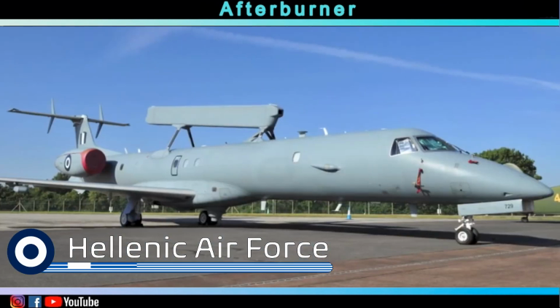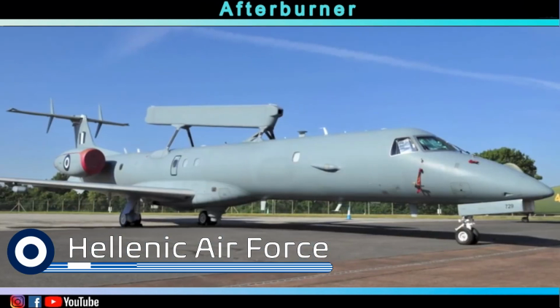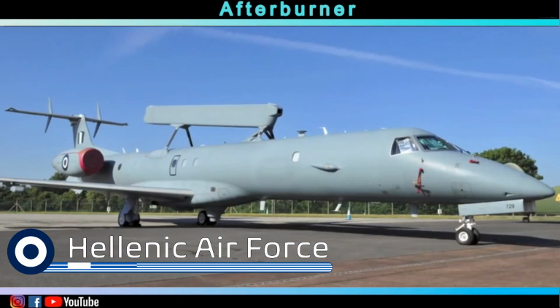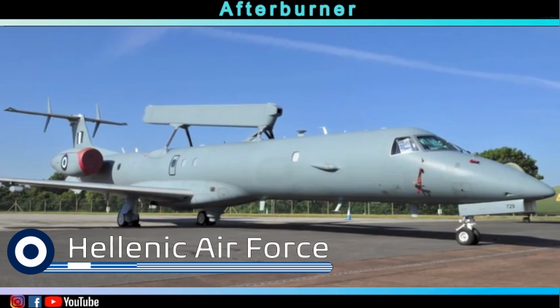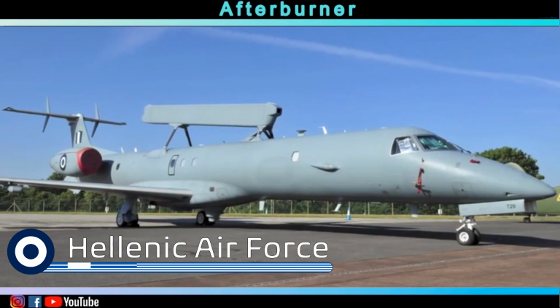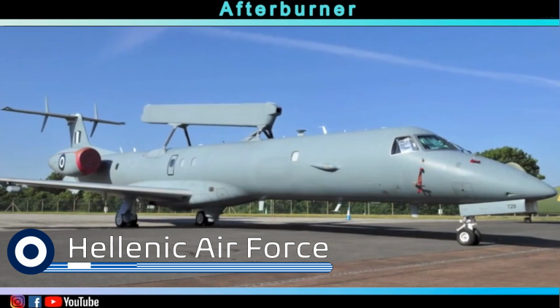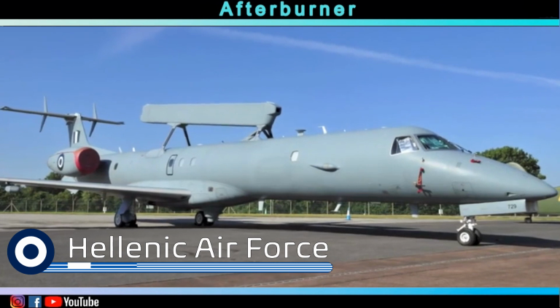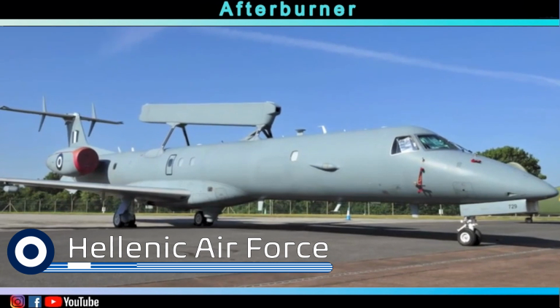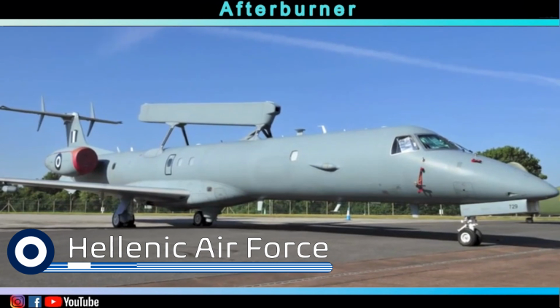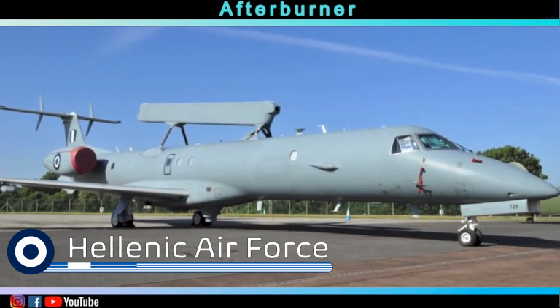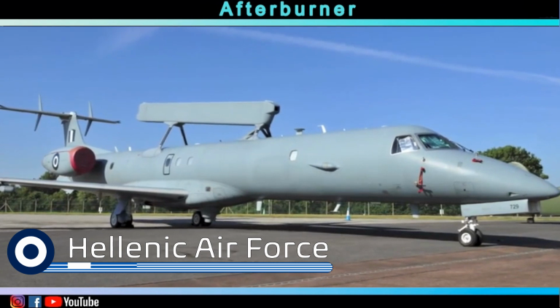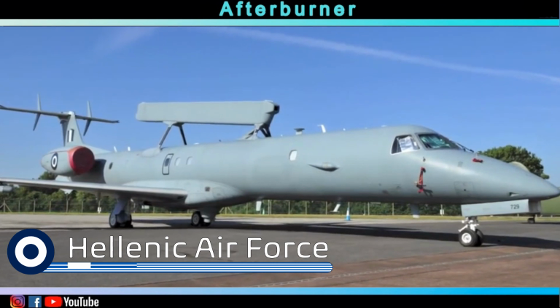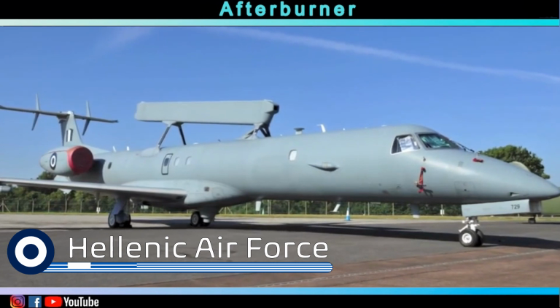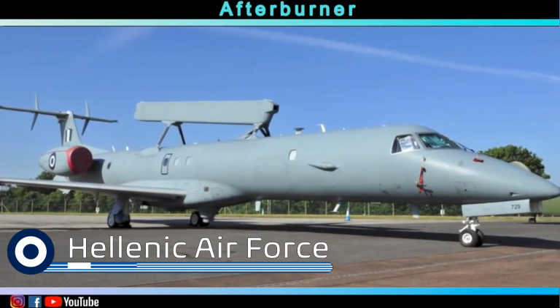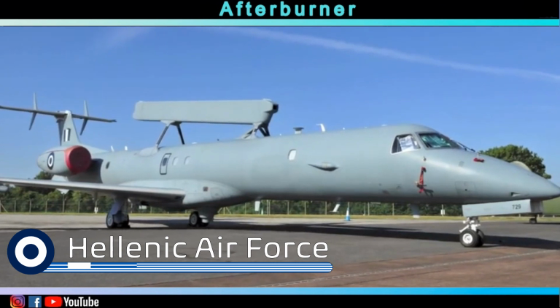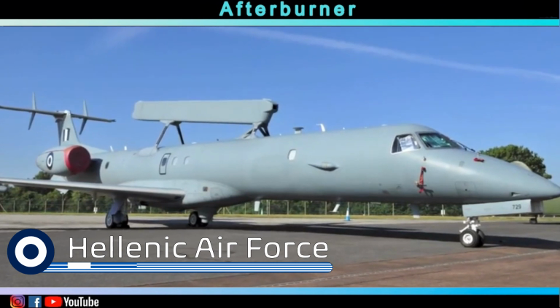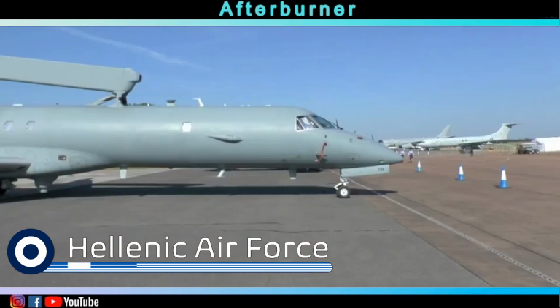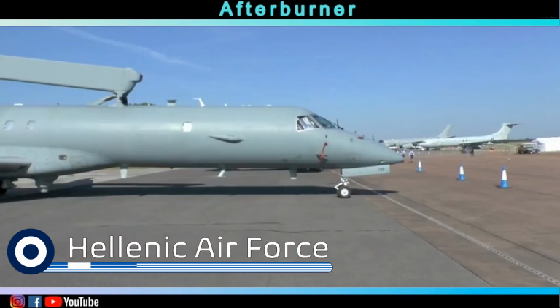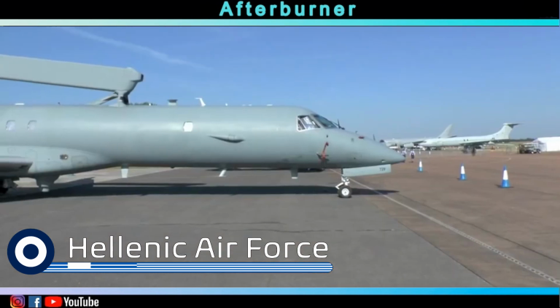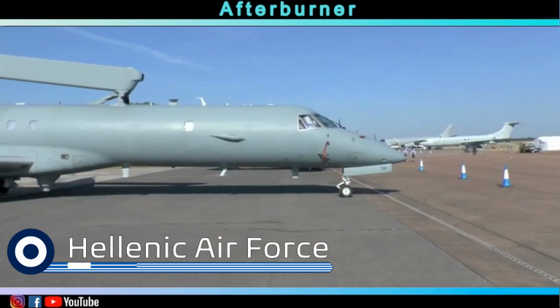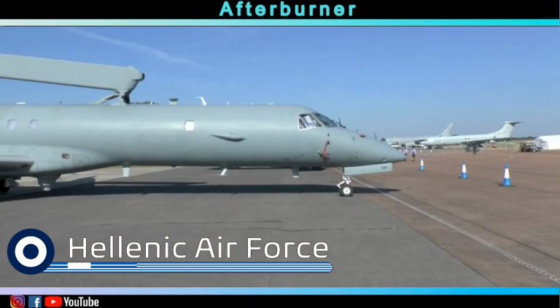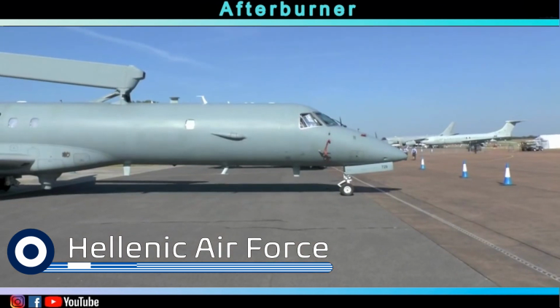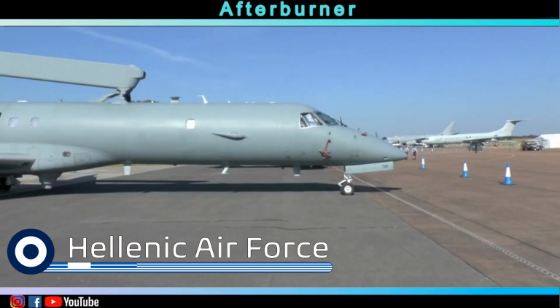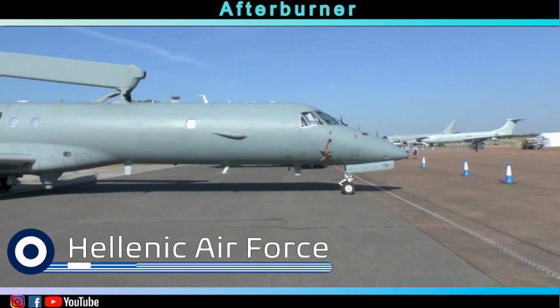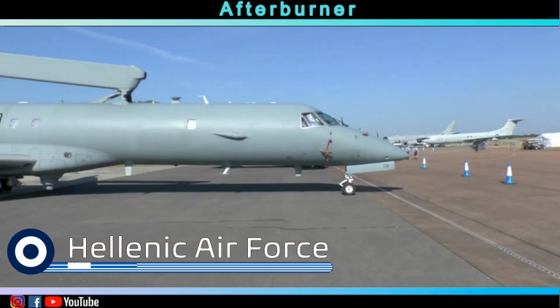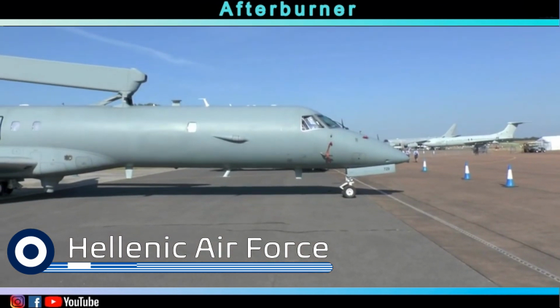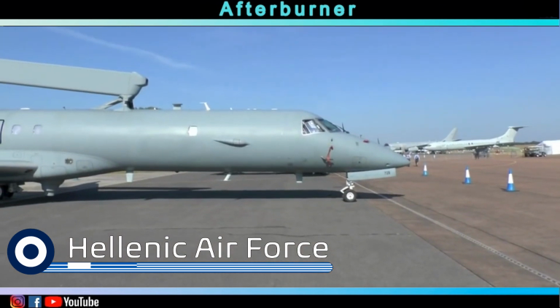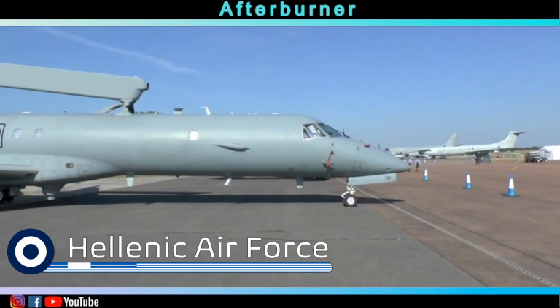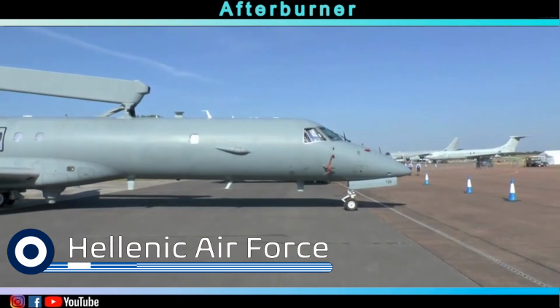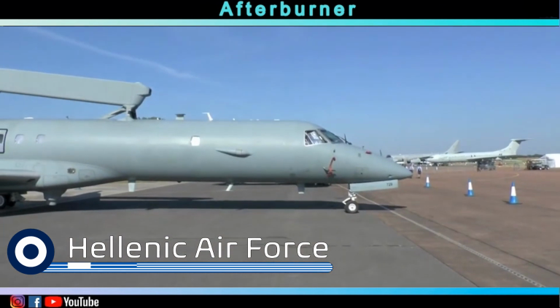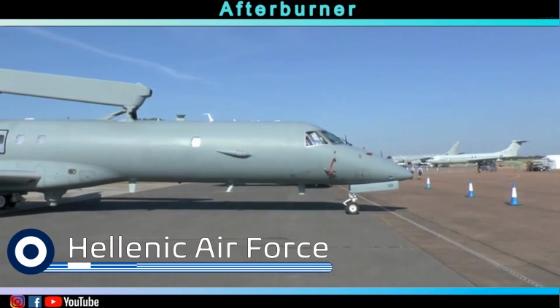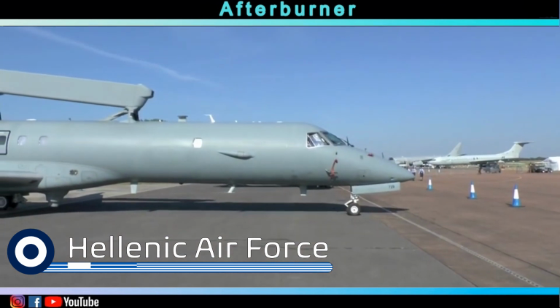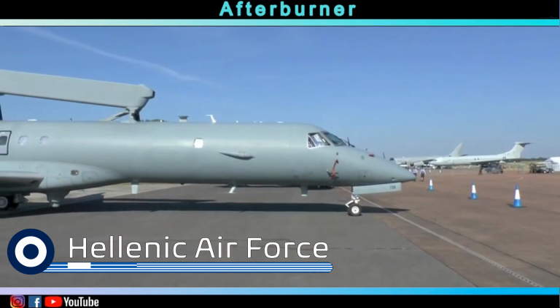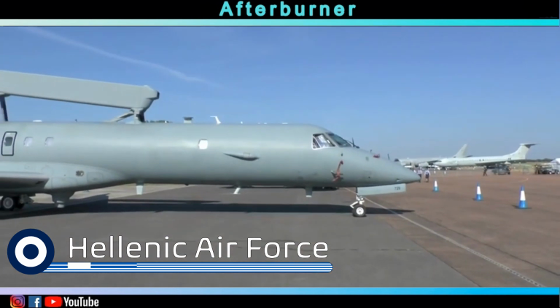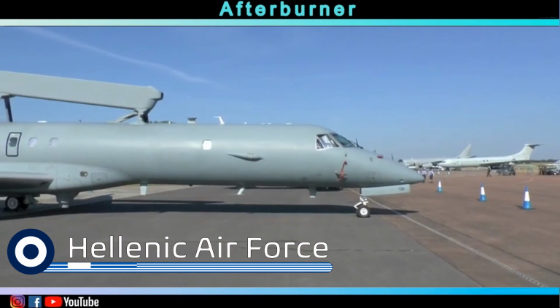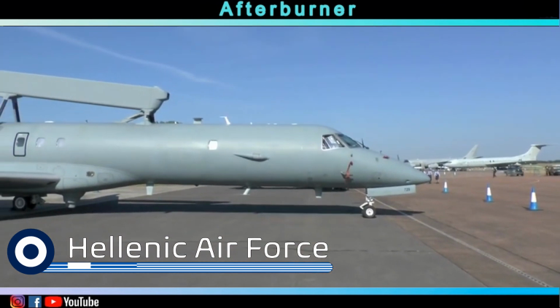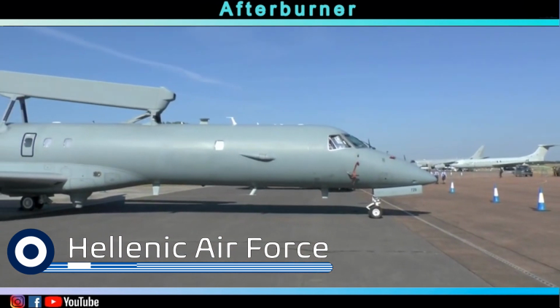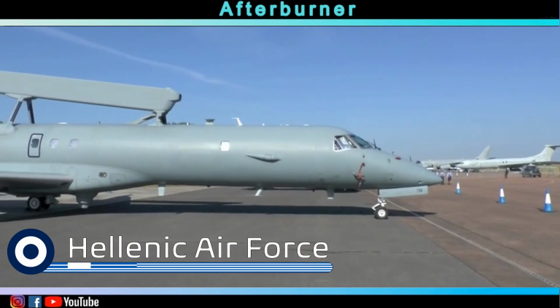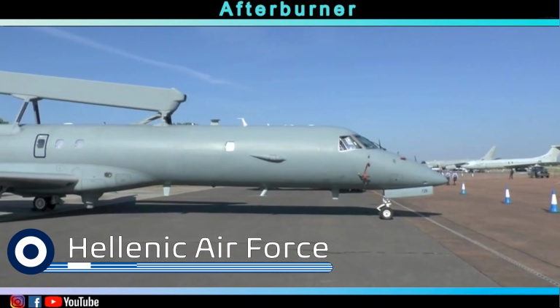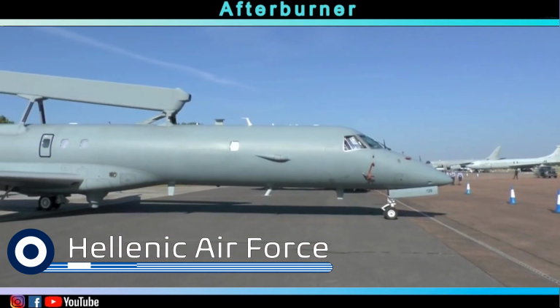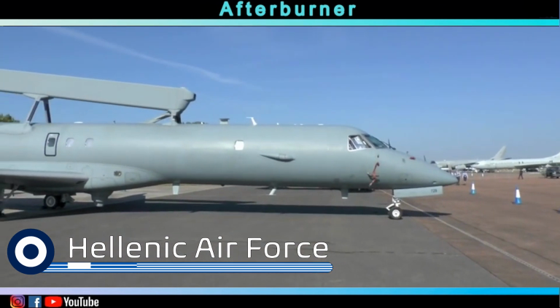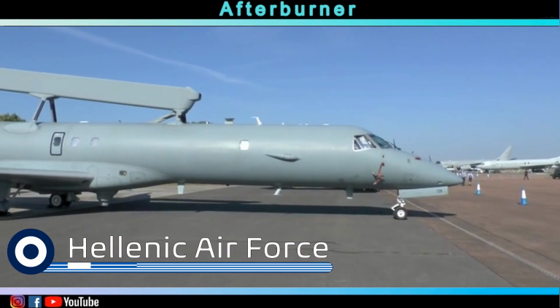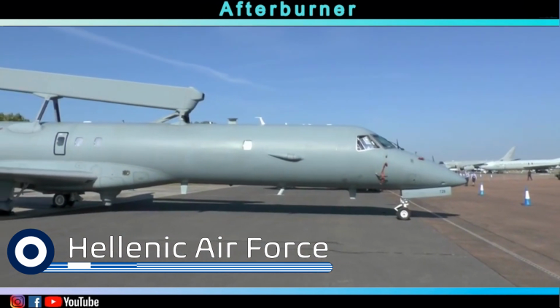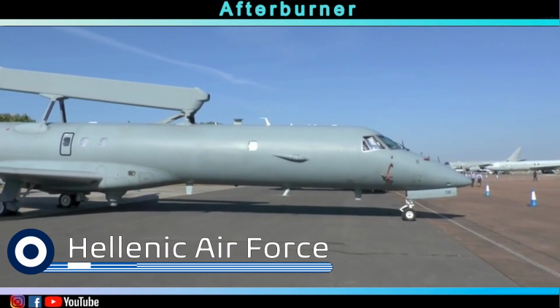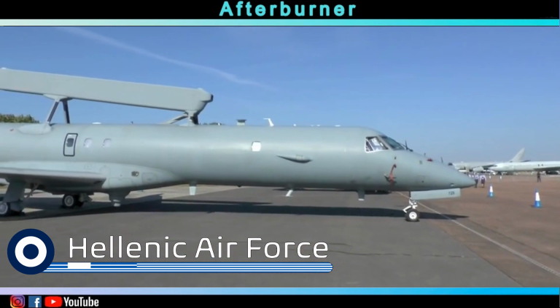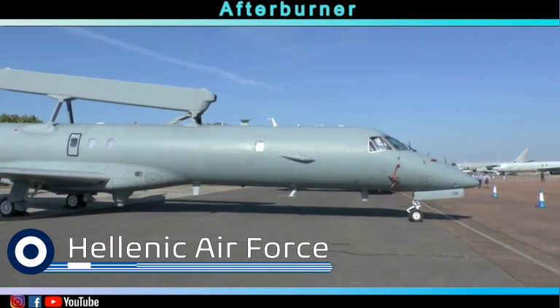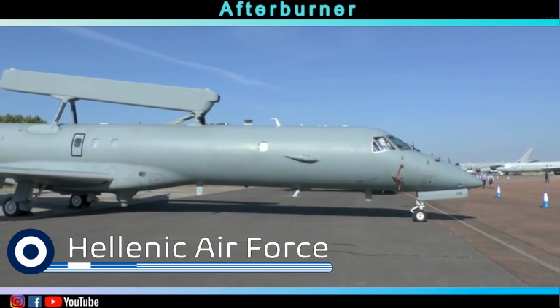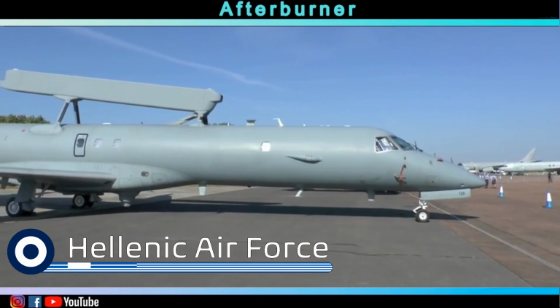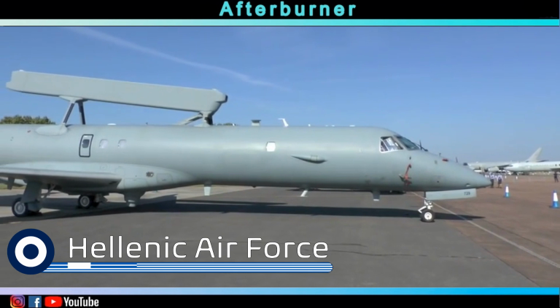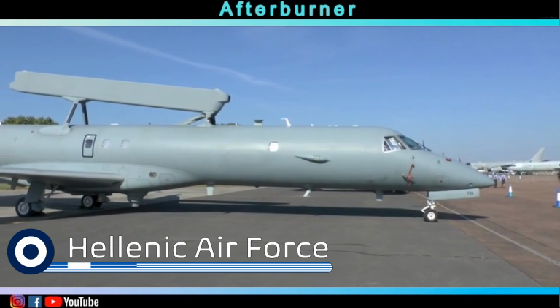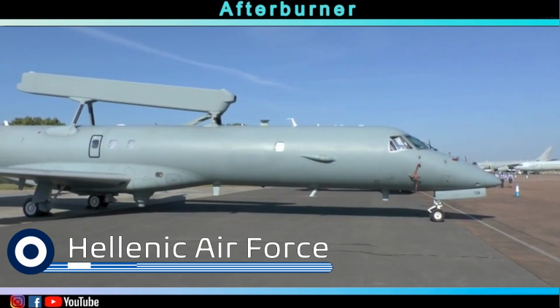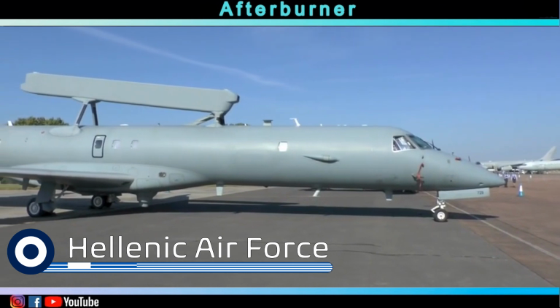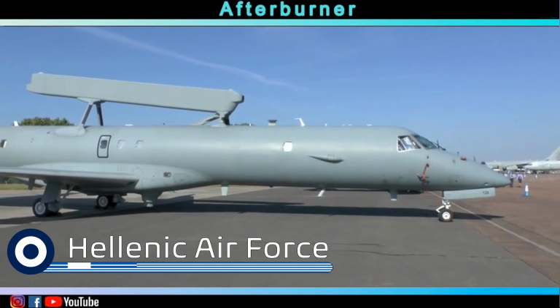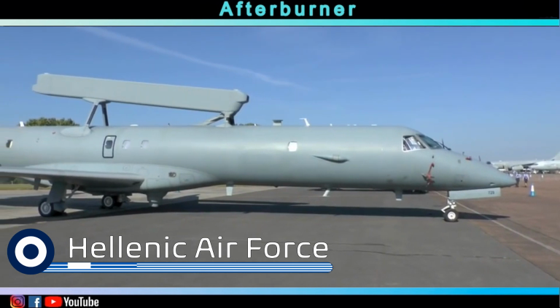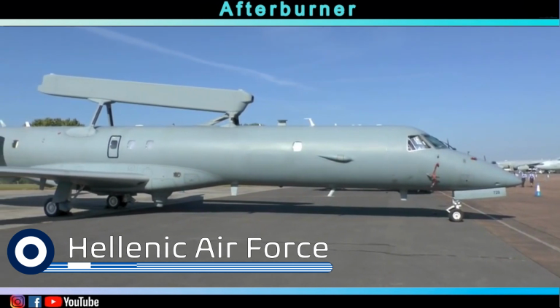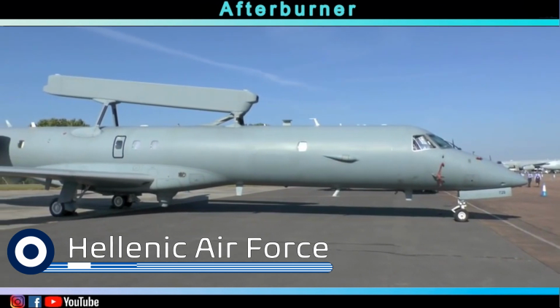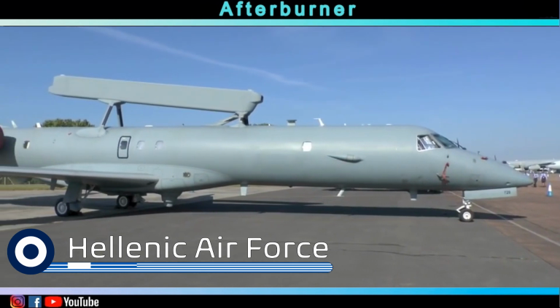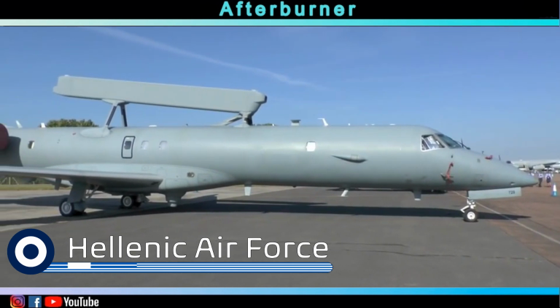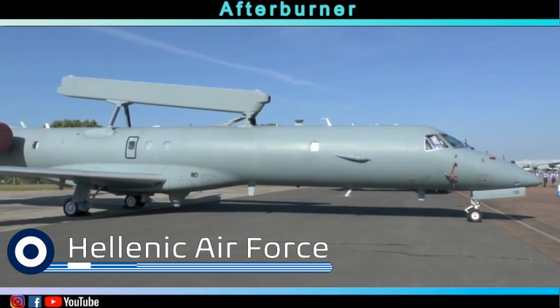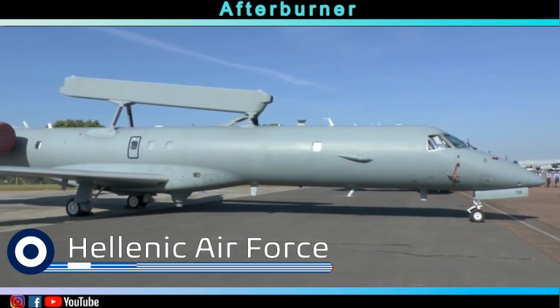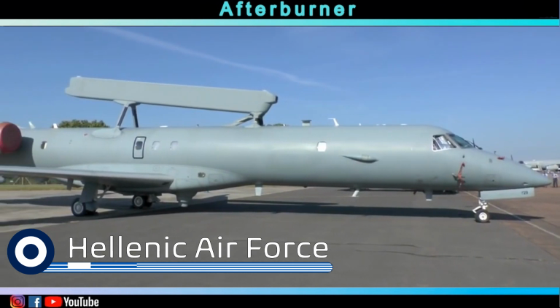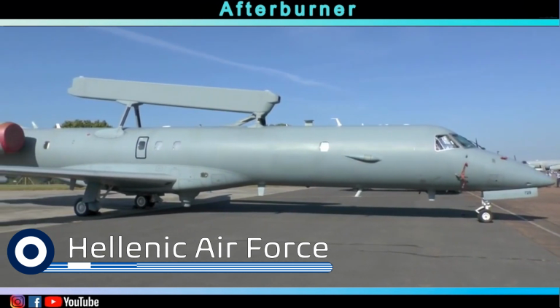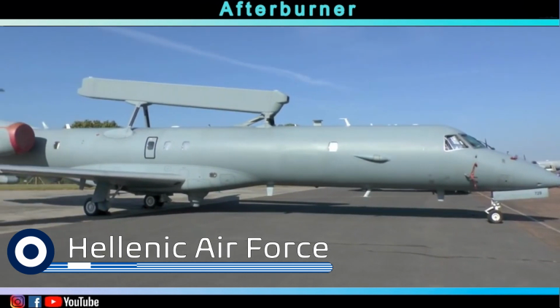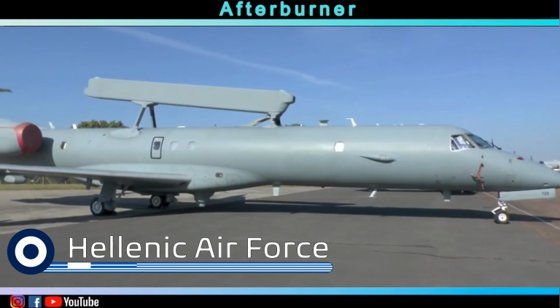Greece is also a potential future operator of the Global Eye, as they are looking to replace their current AWACS fleet in the upcoming years.